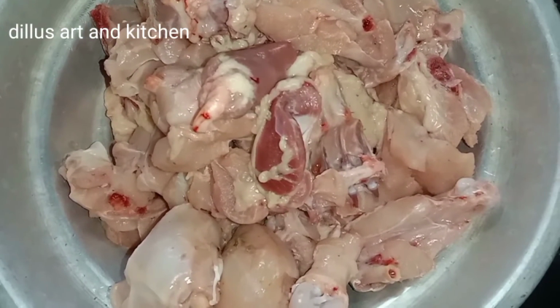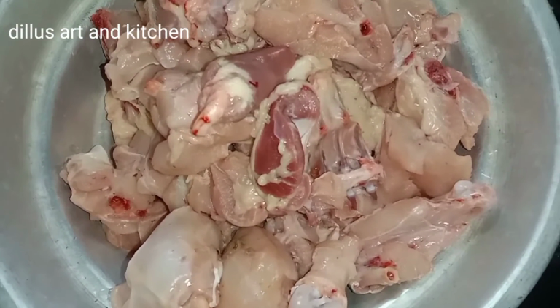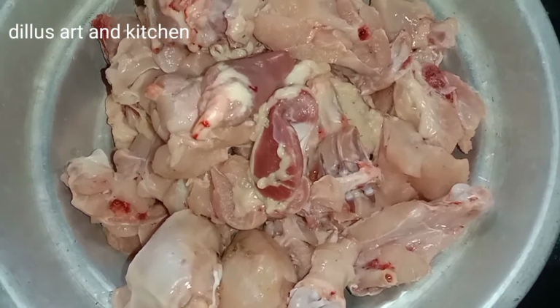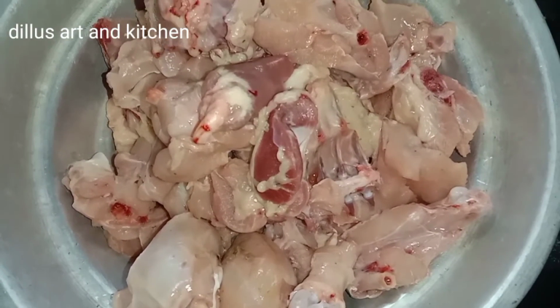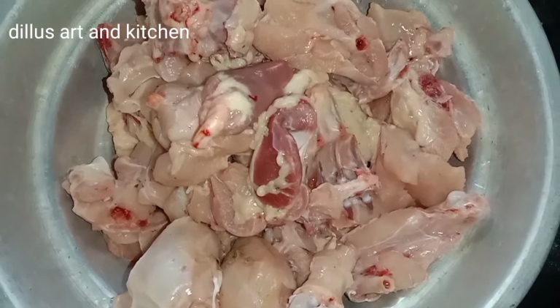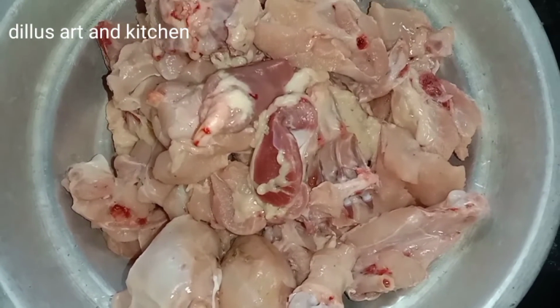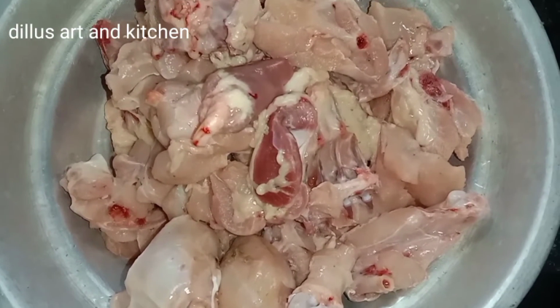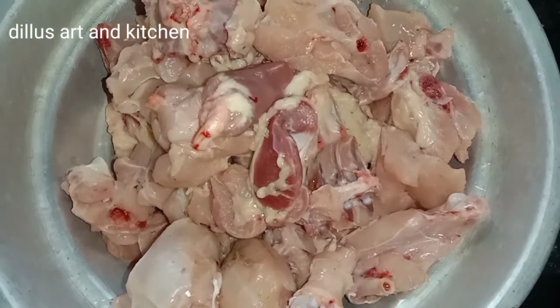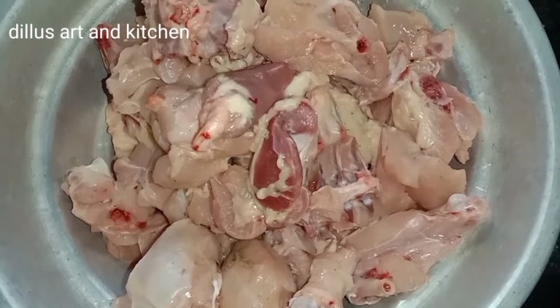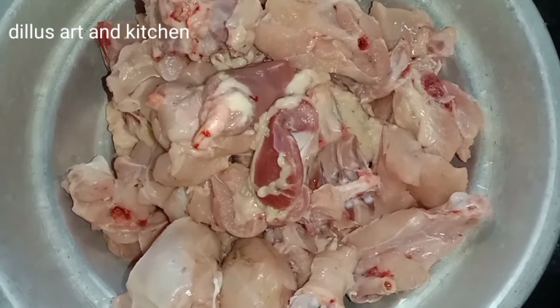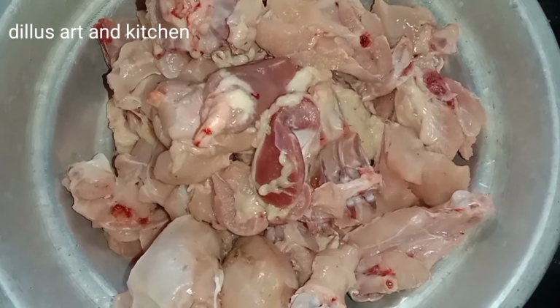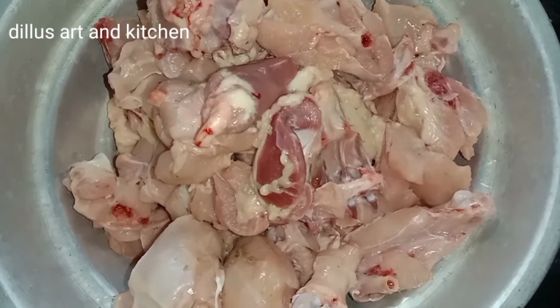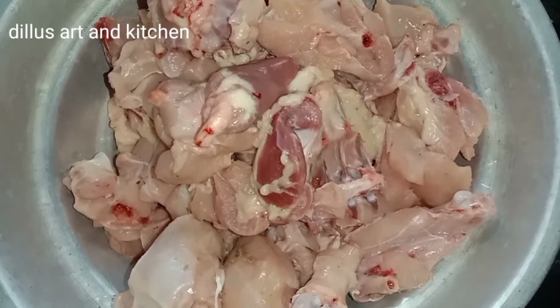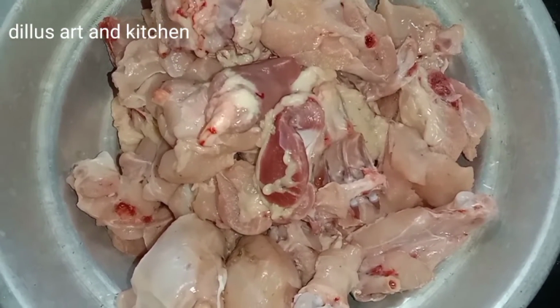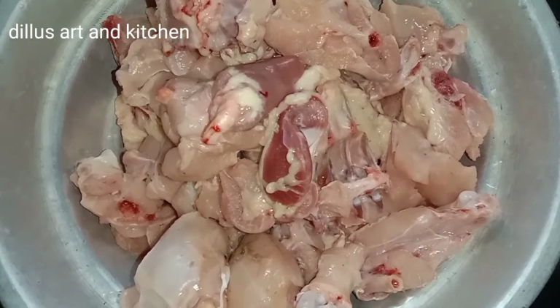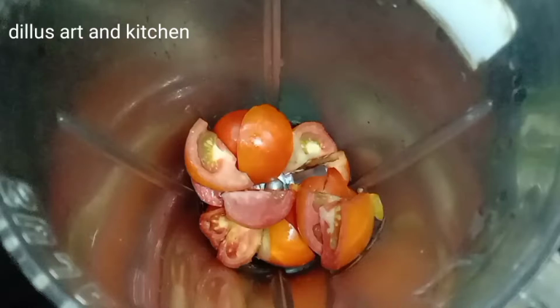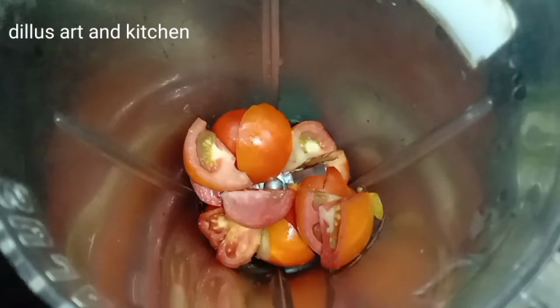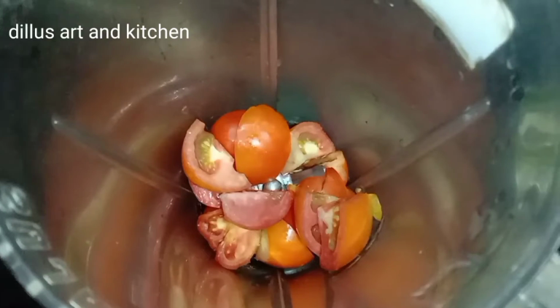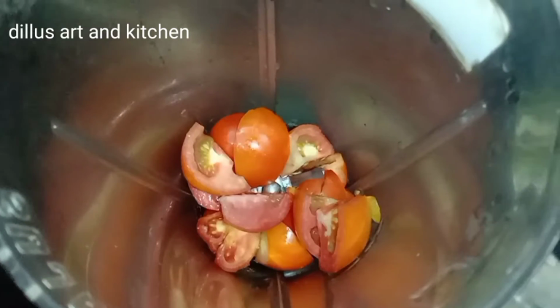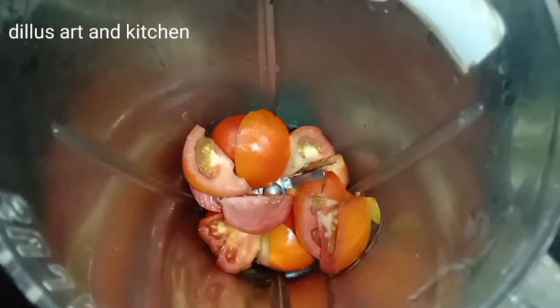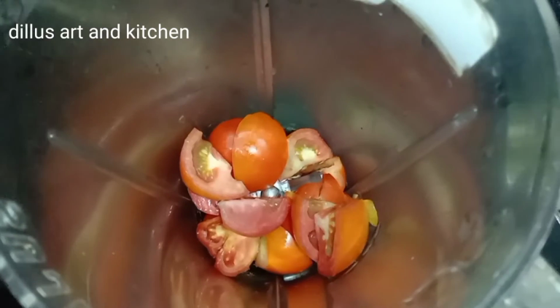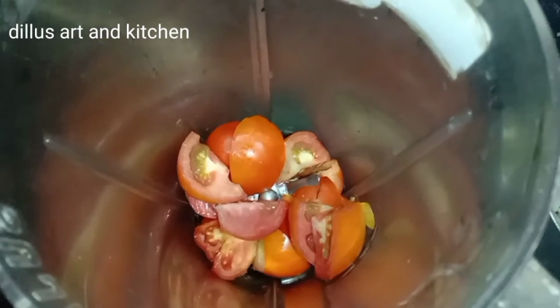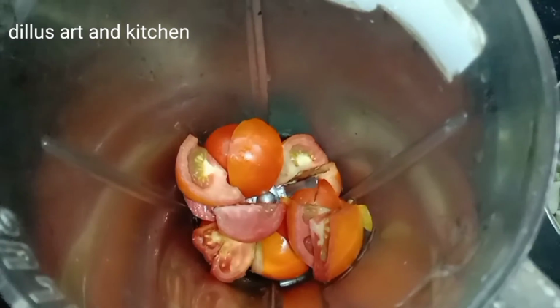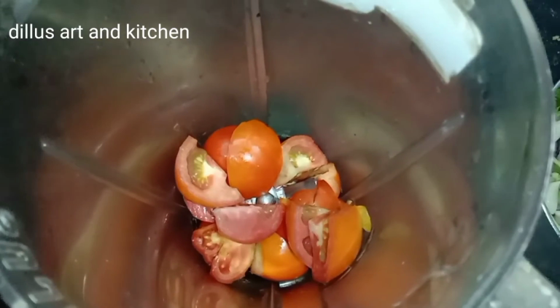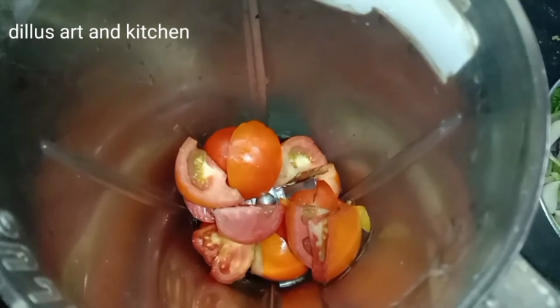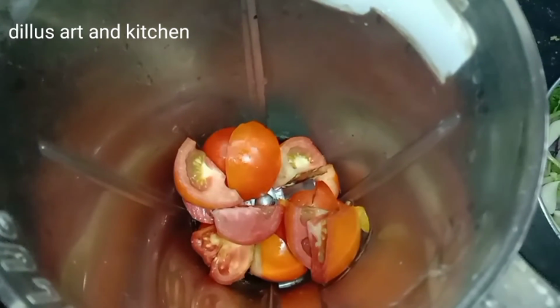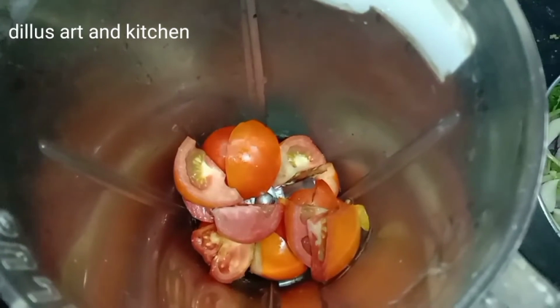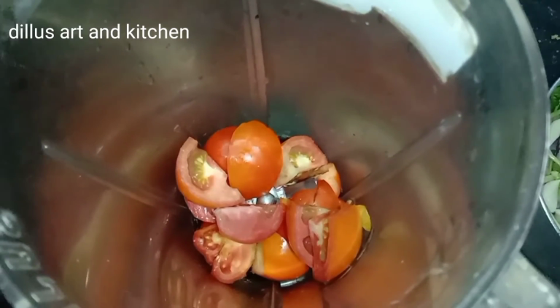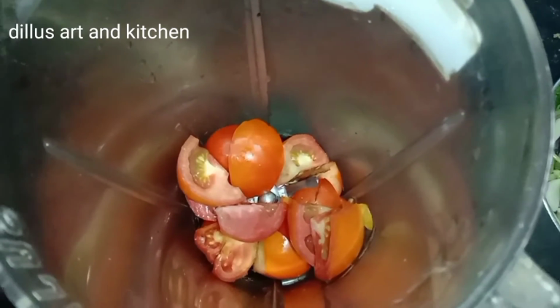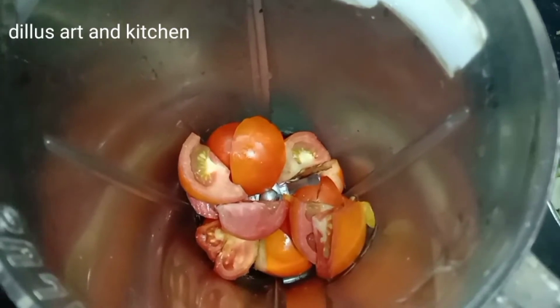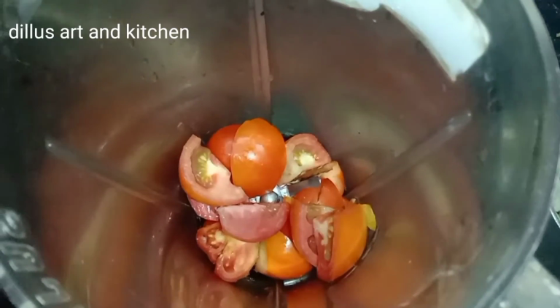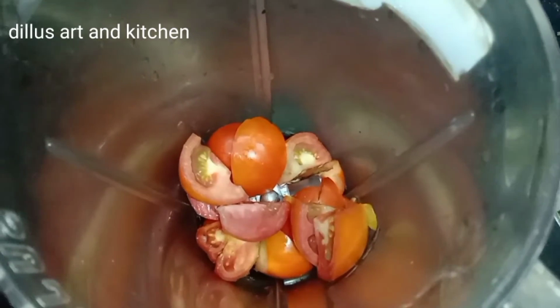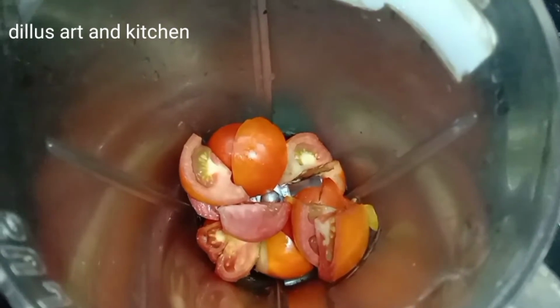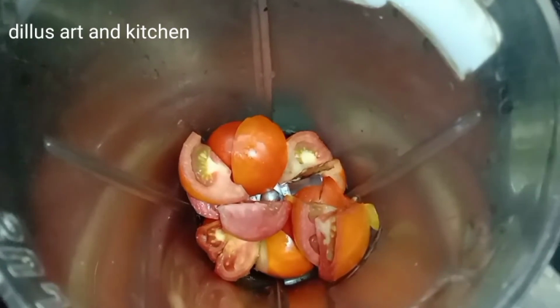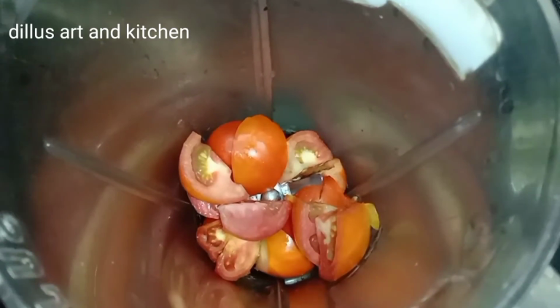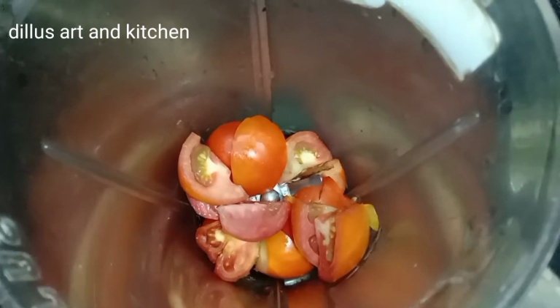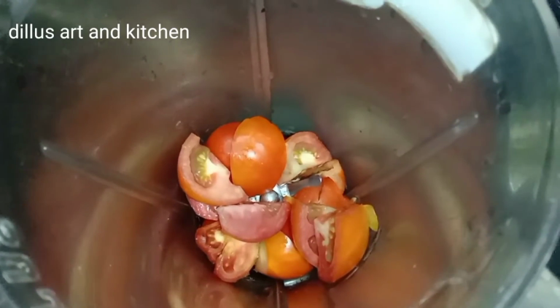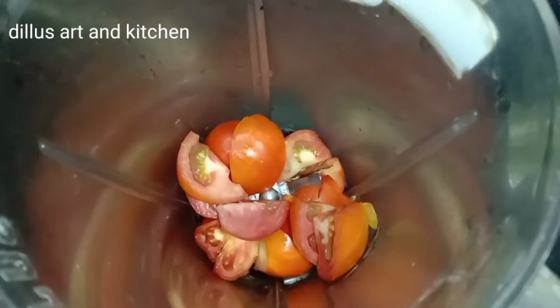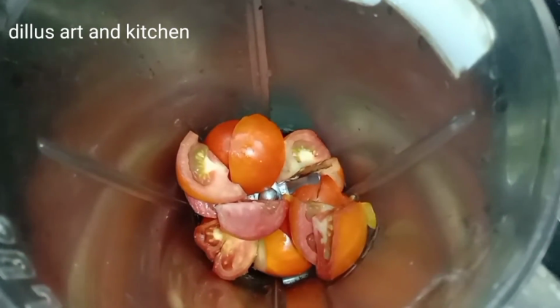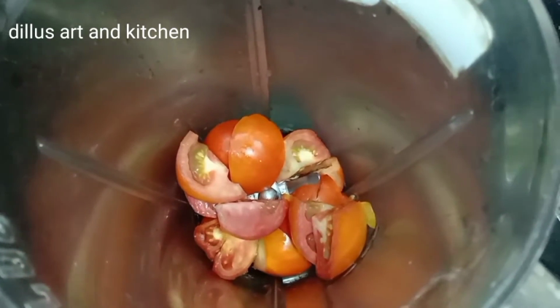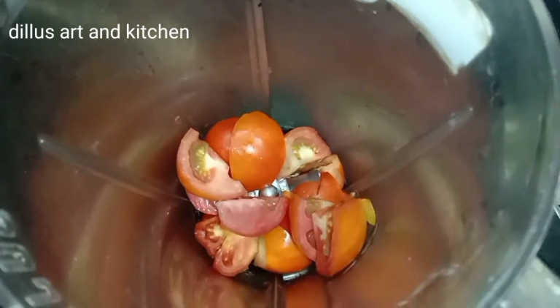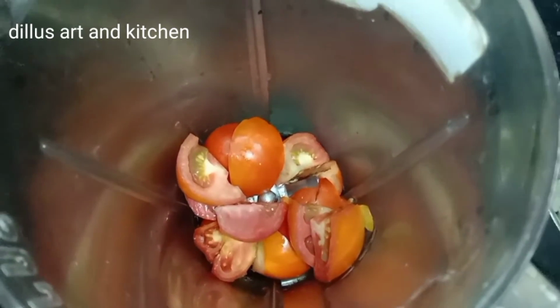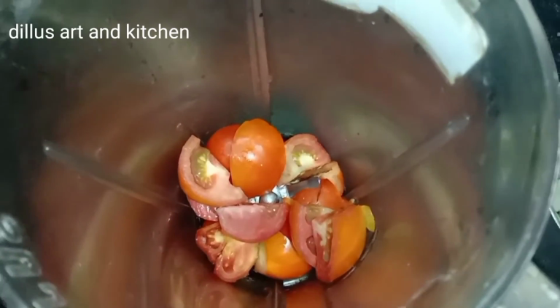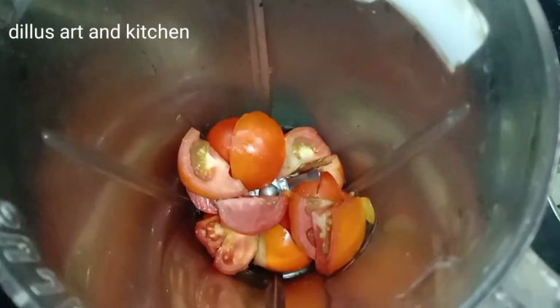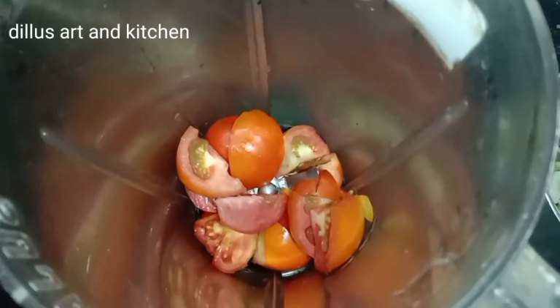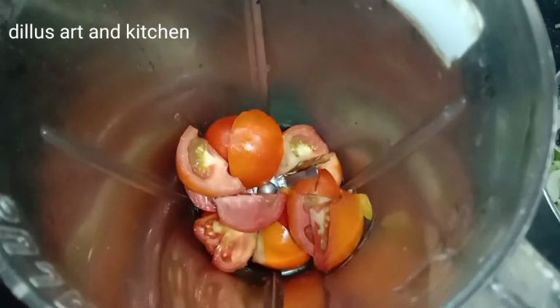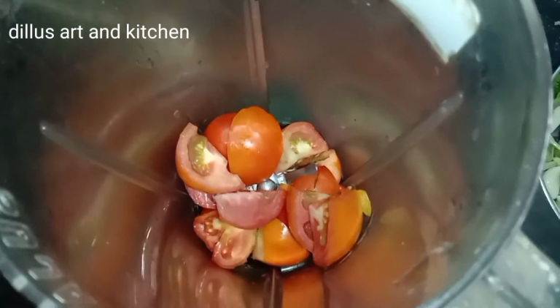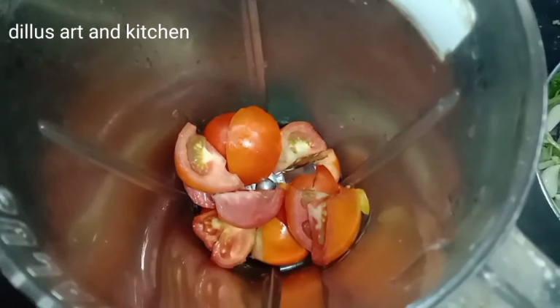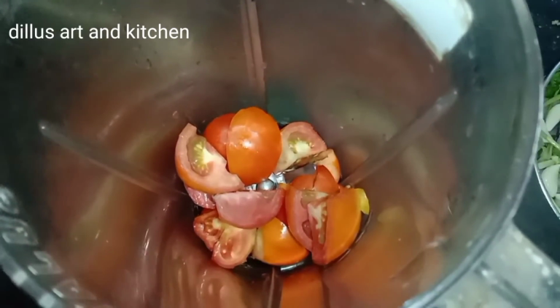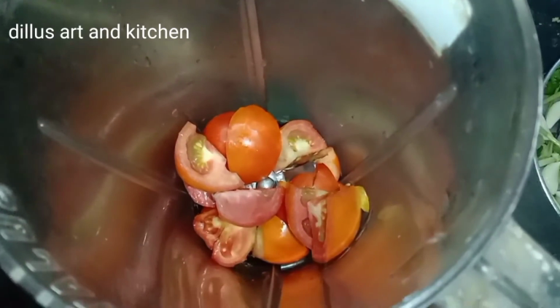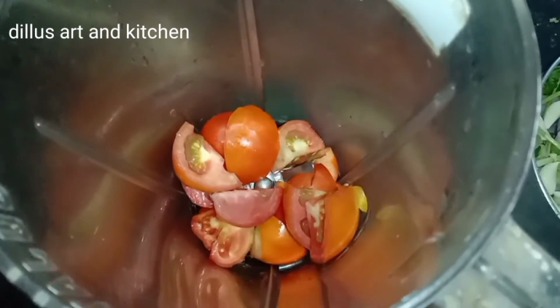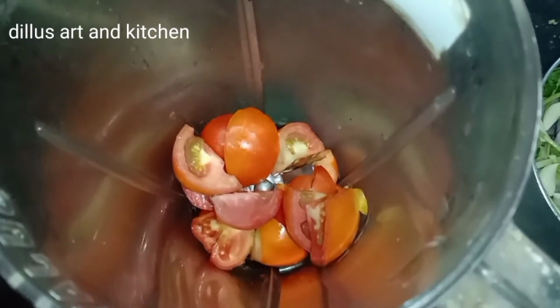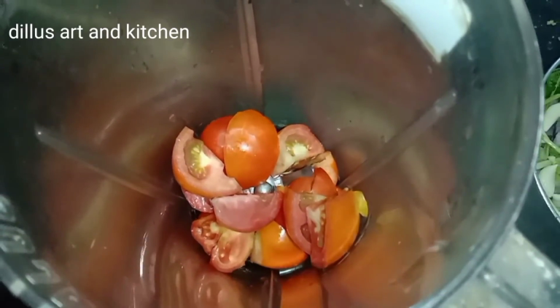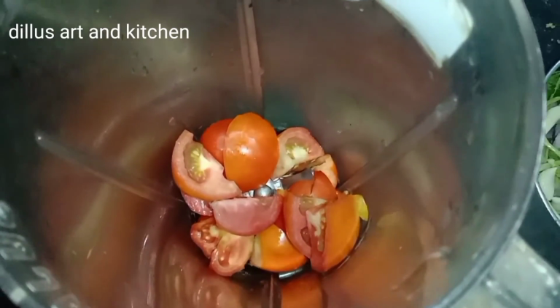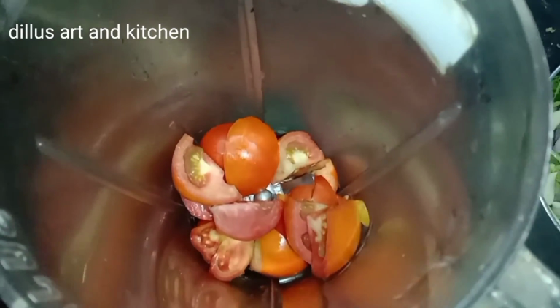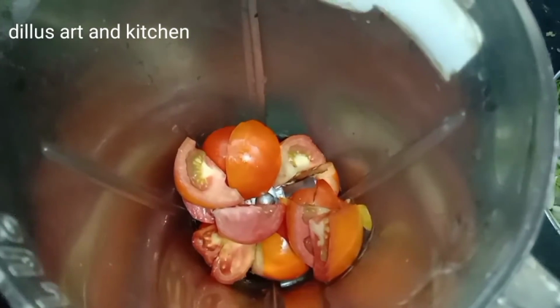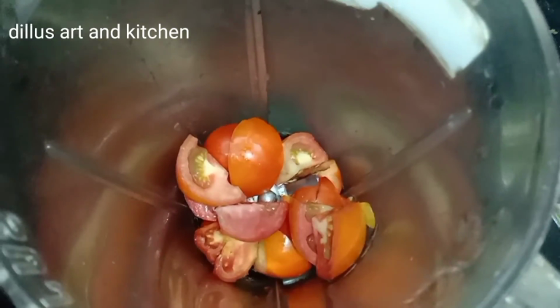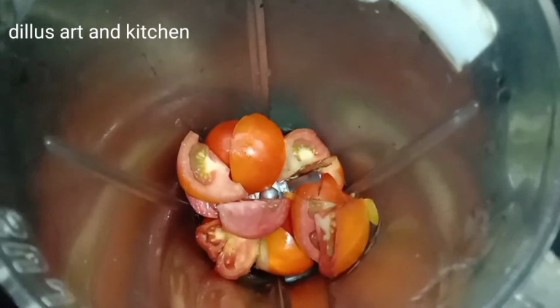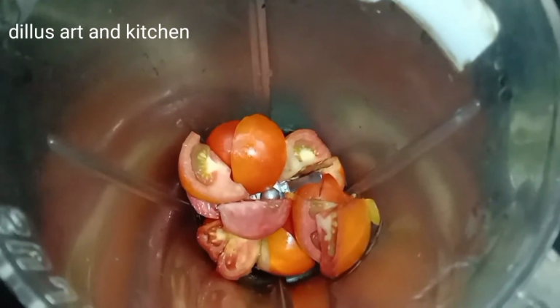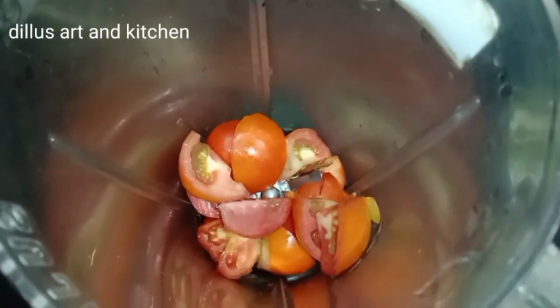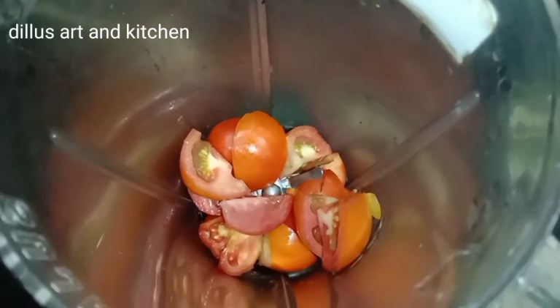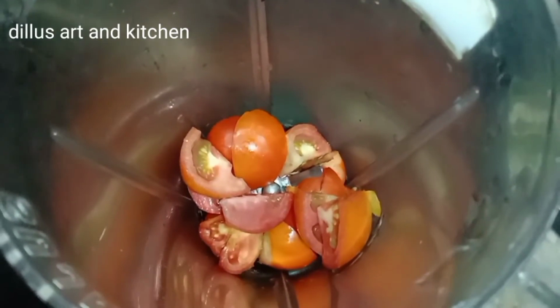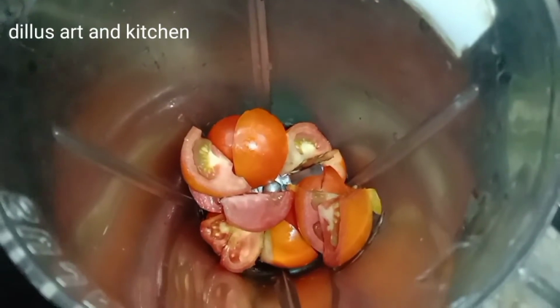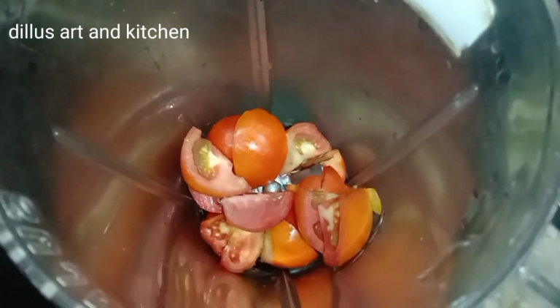Let's put the chicken together. This is the masala. The masala is not good.